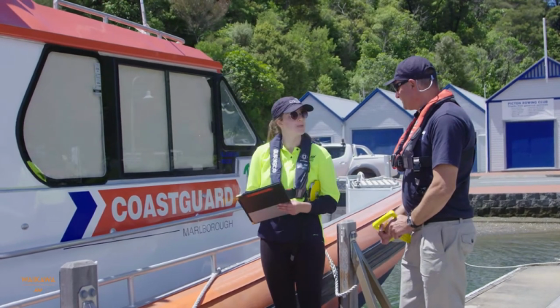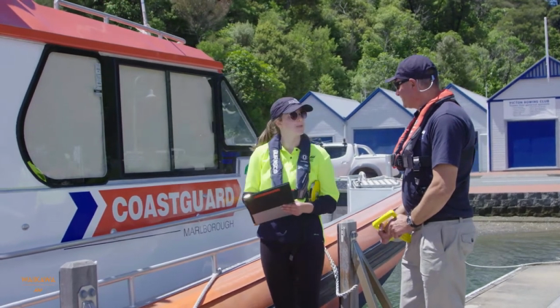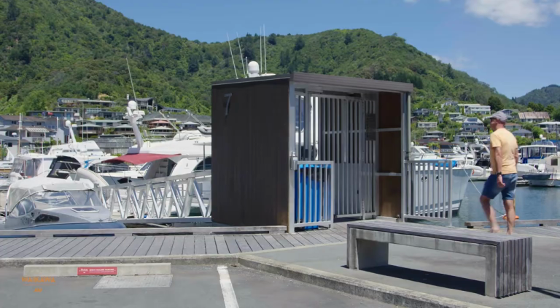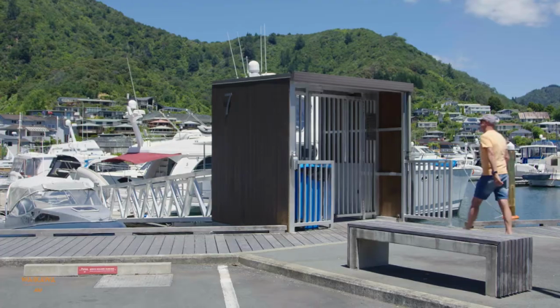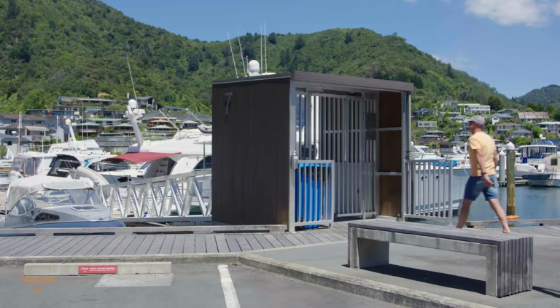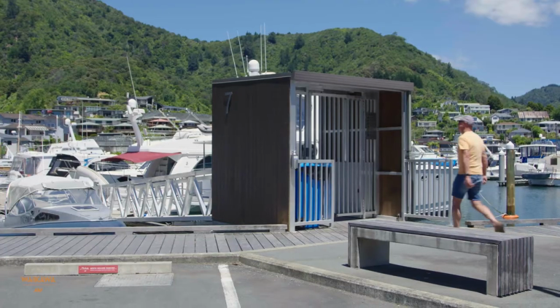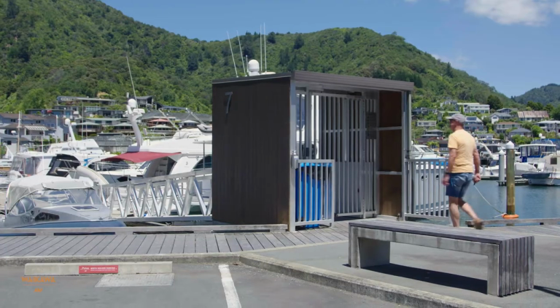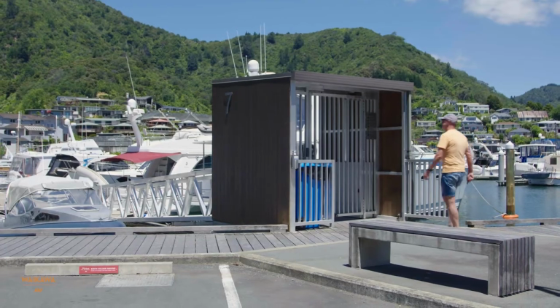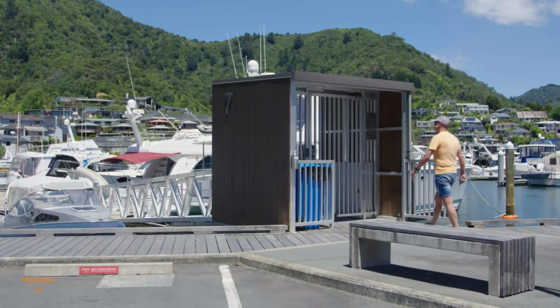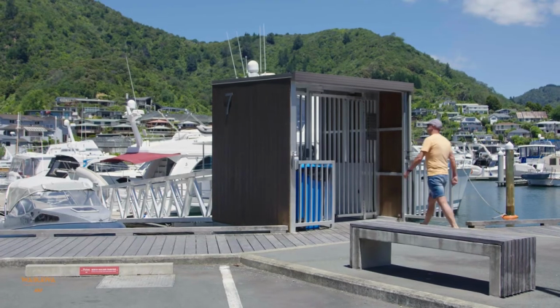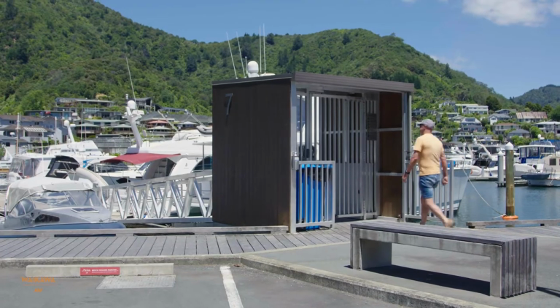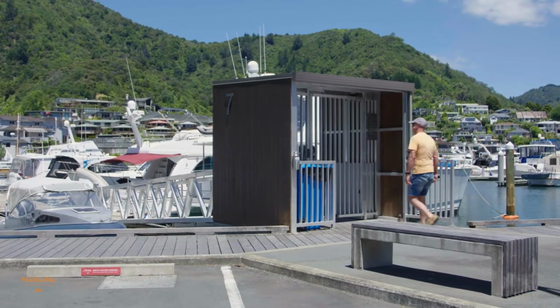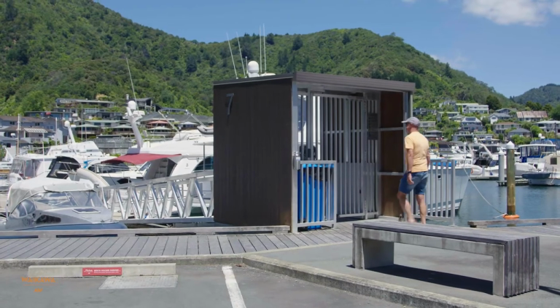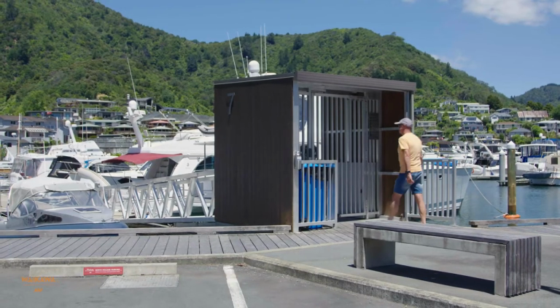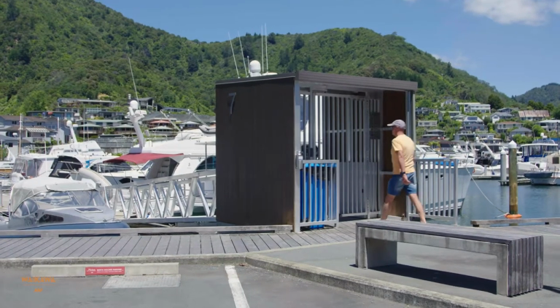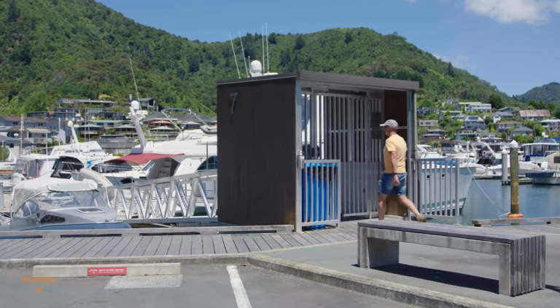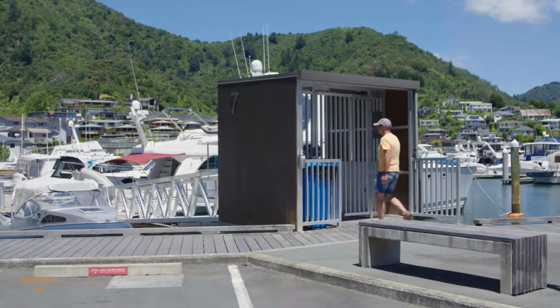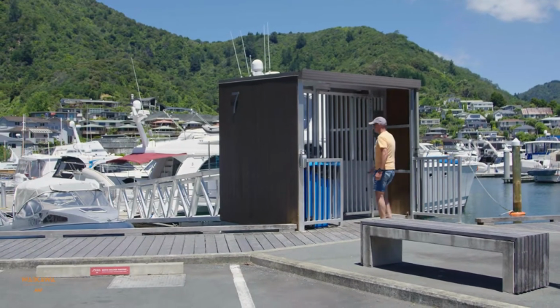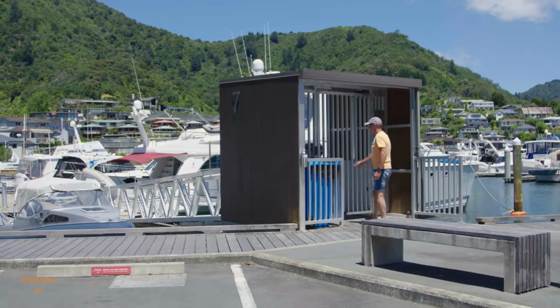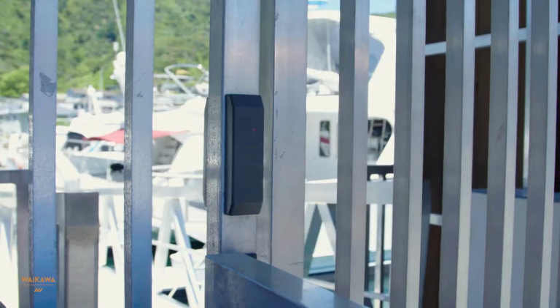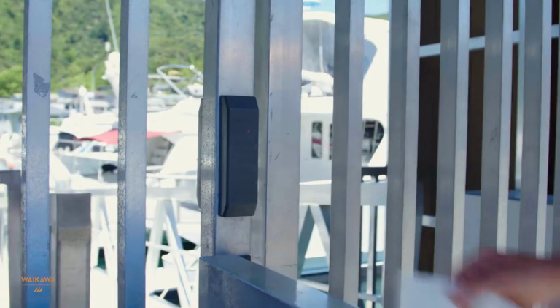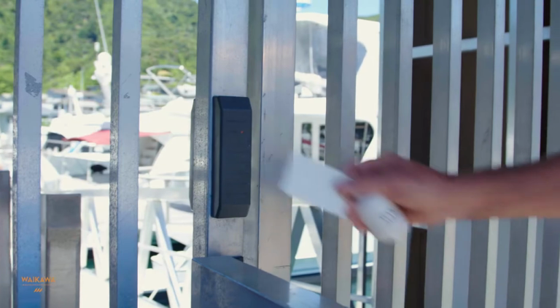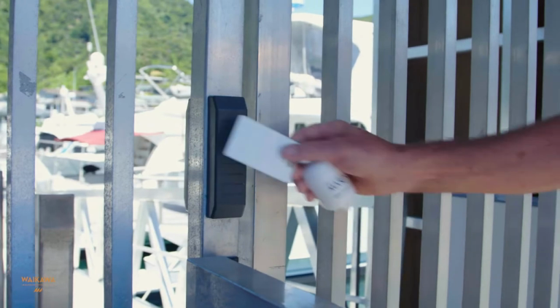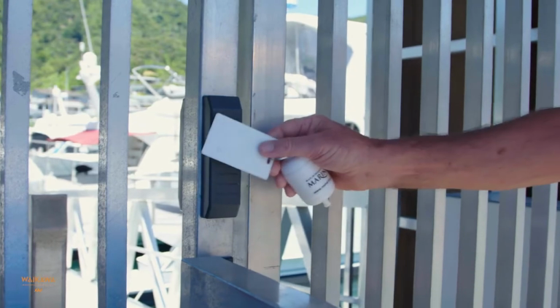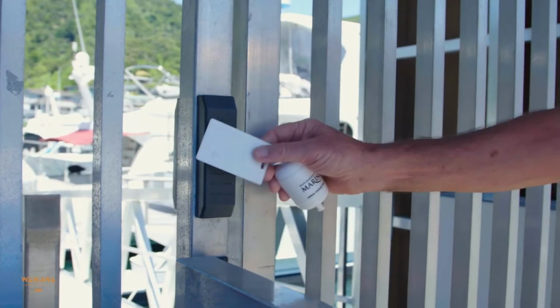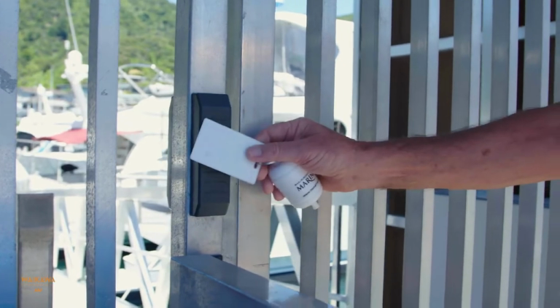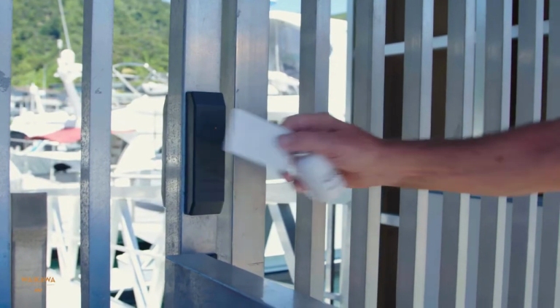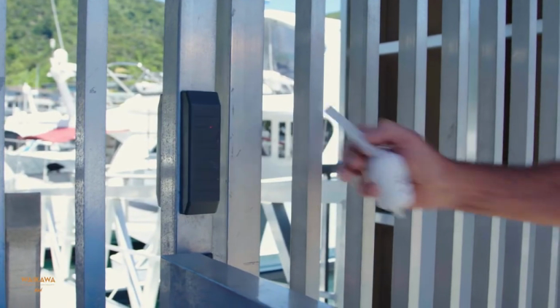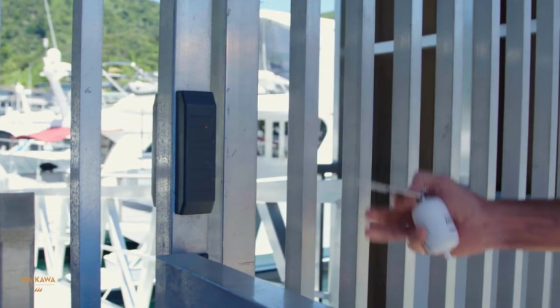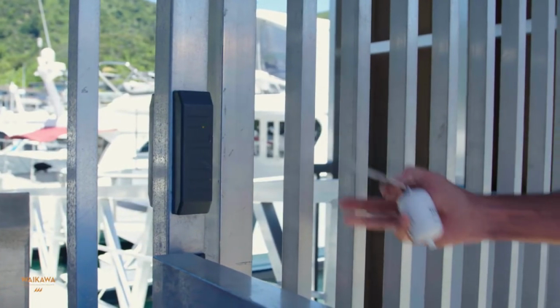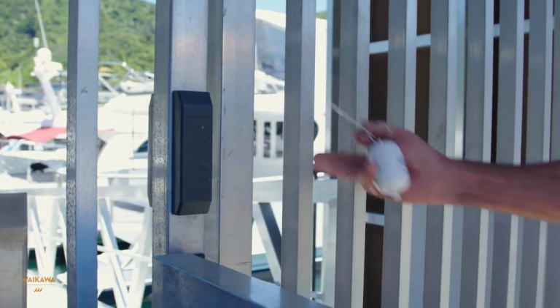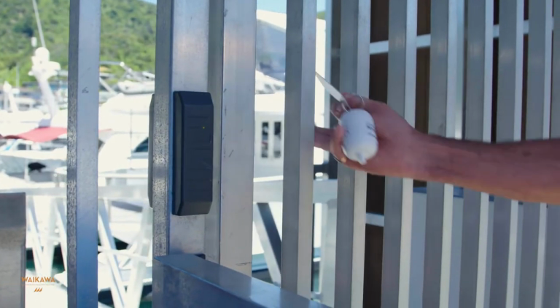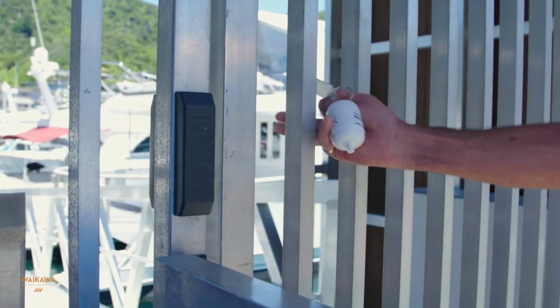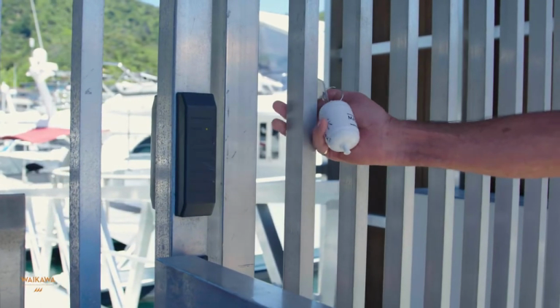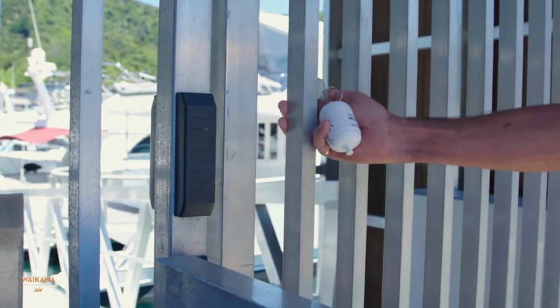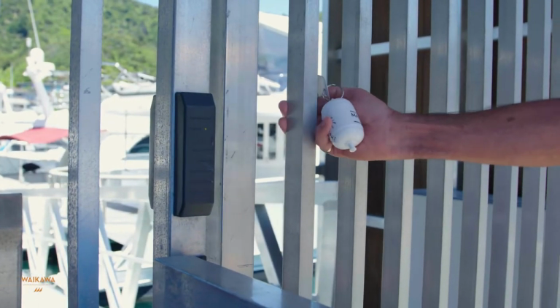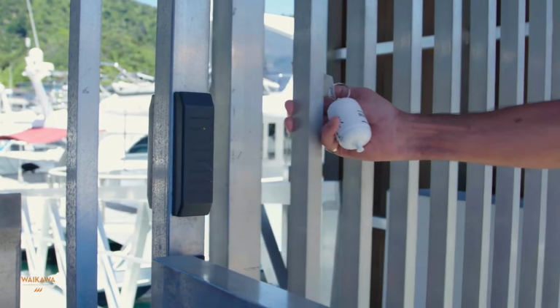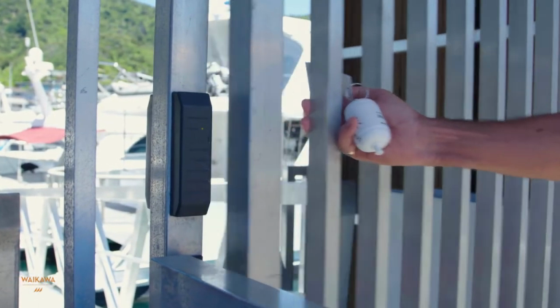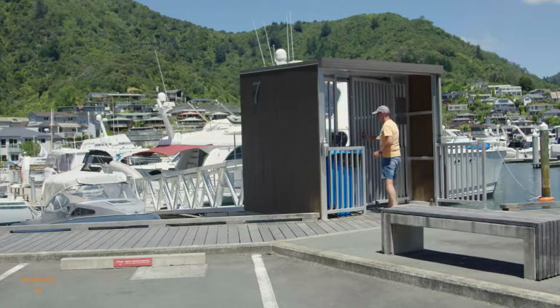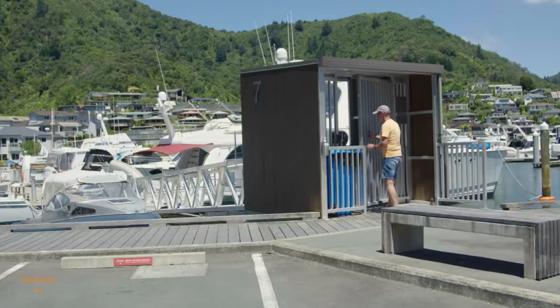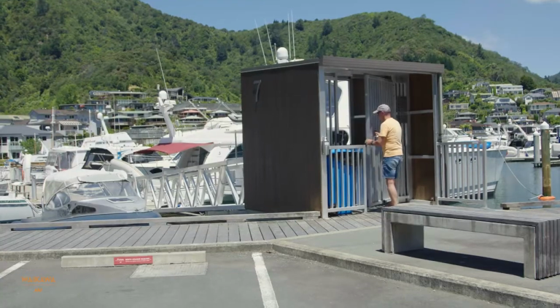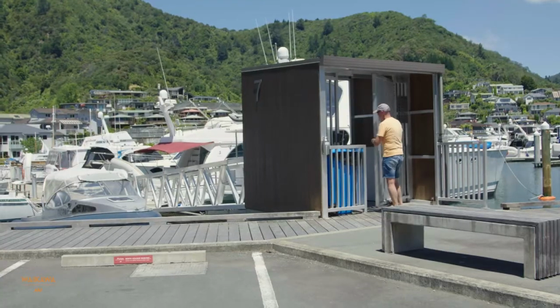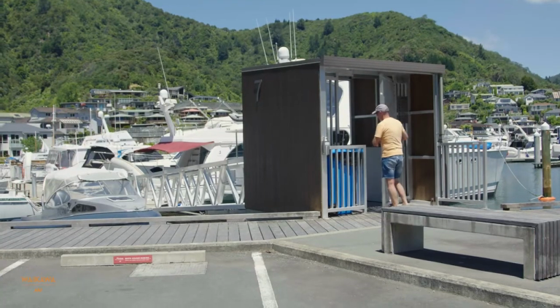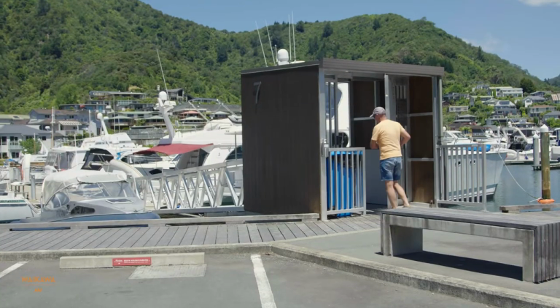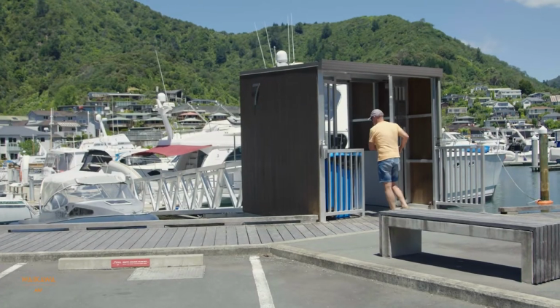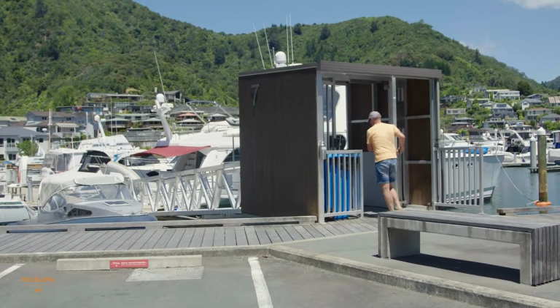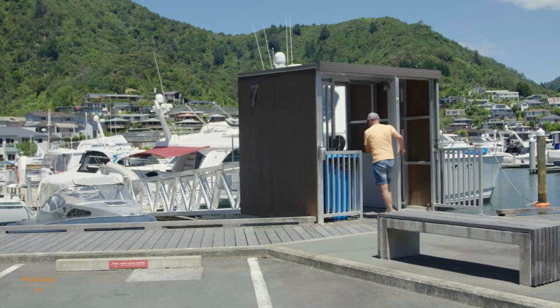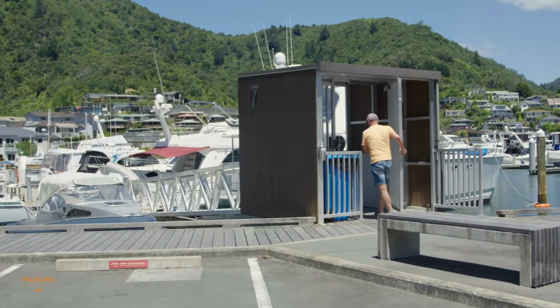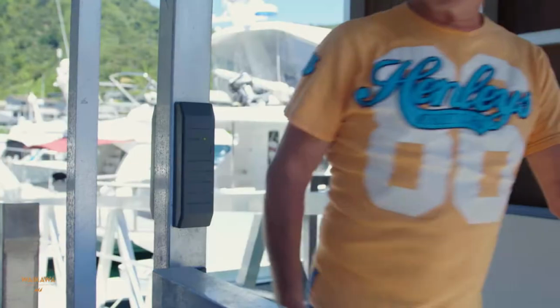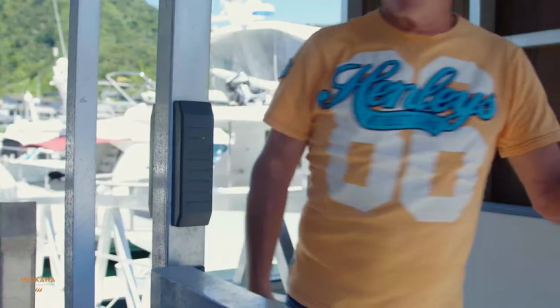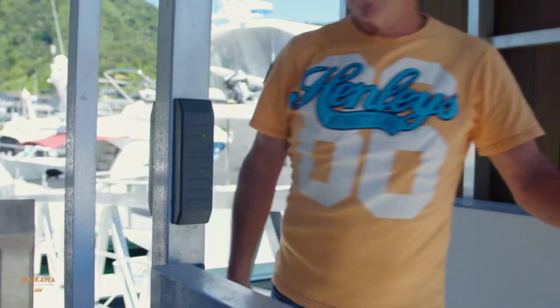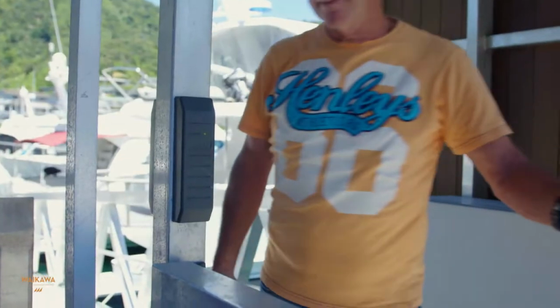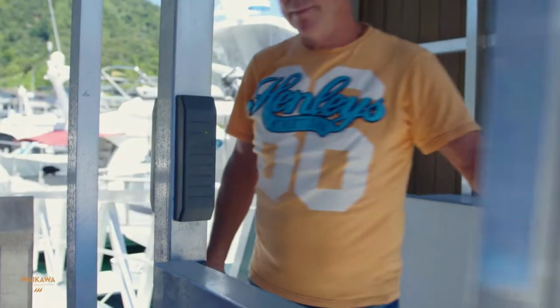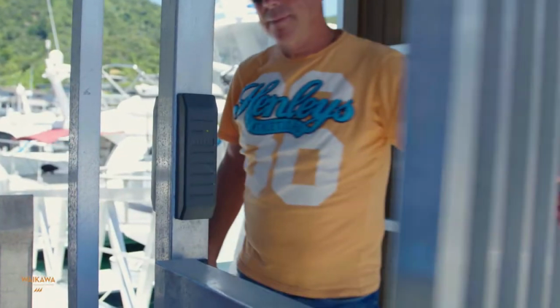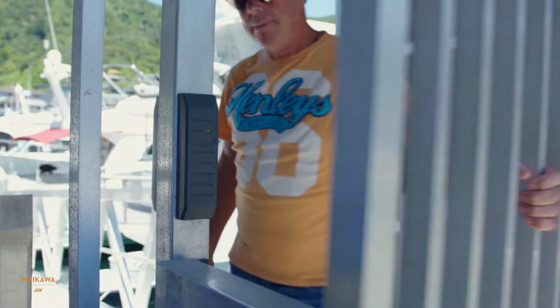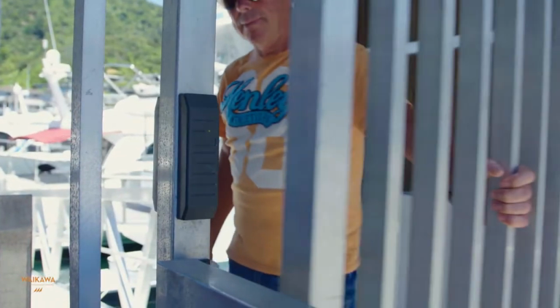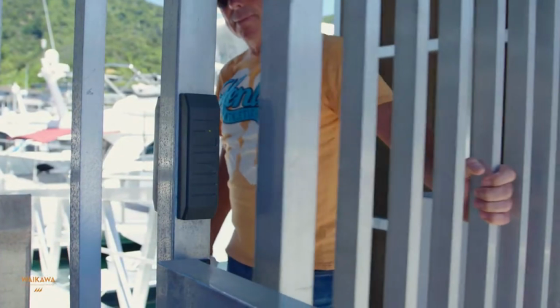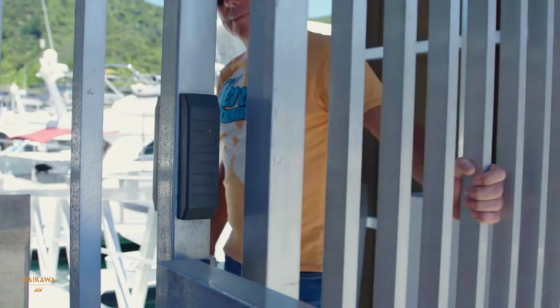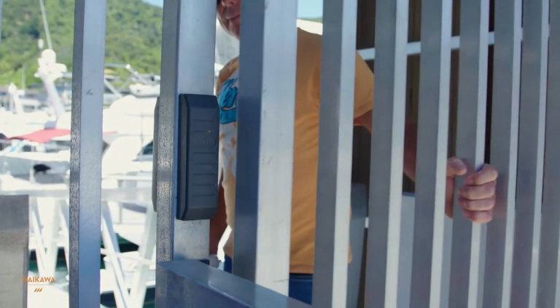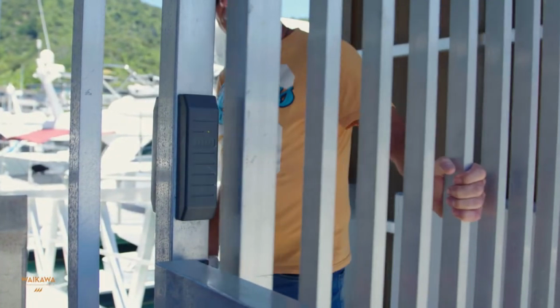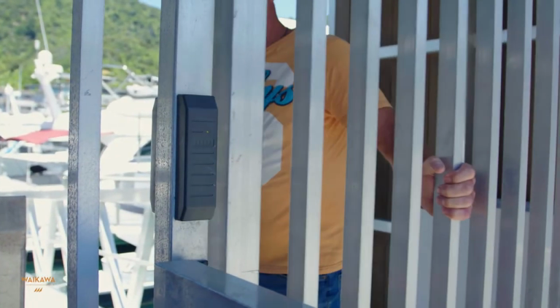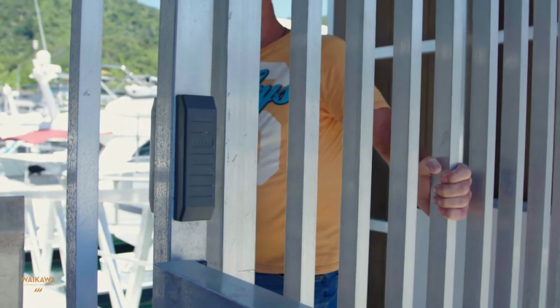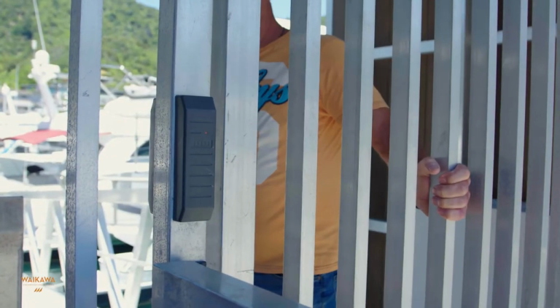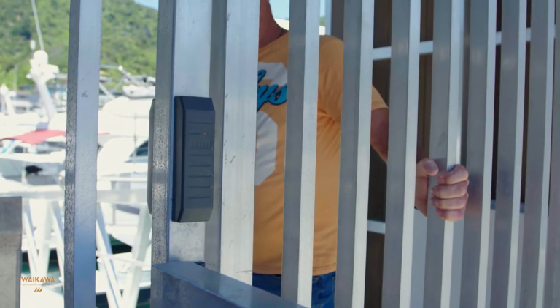If your jetty has a security gate, please ensure you keep your security card on you at all times. Please make sure the gates are closed at all times.